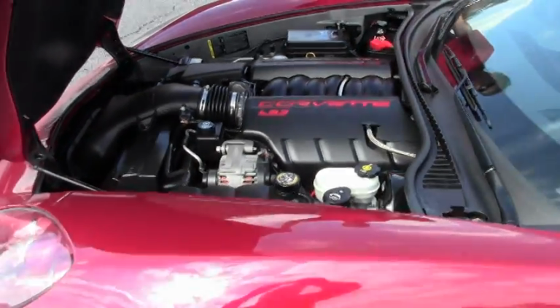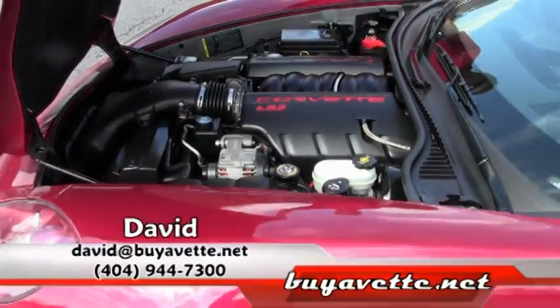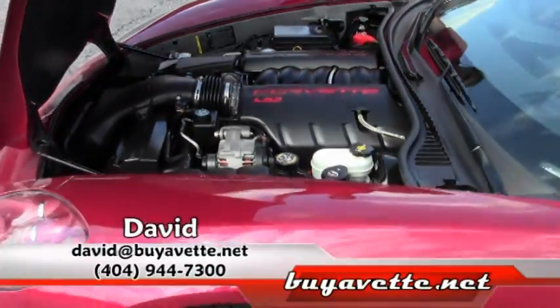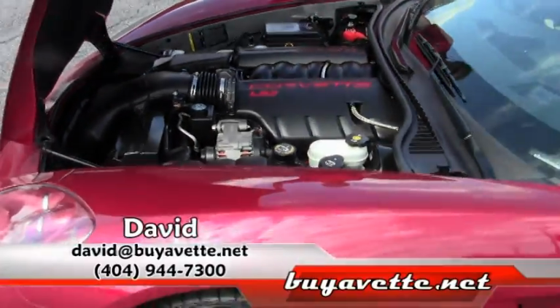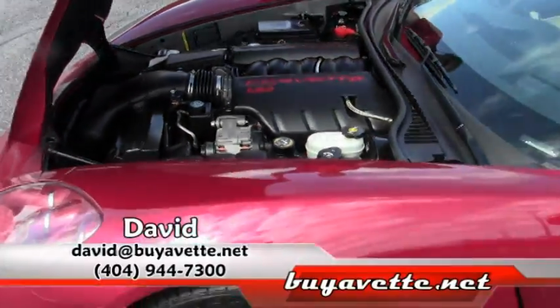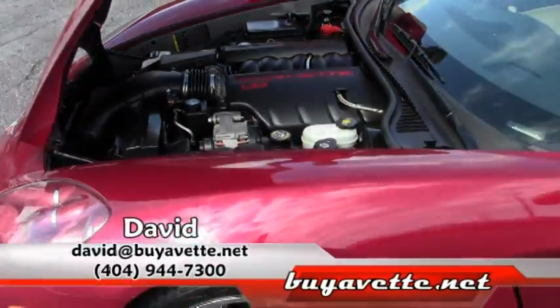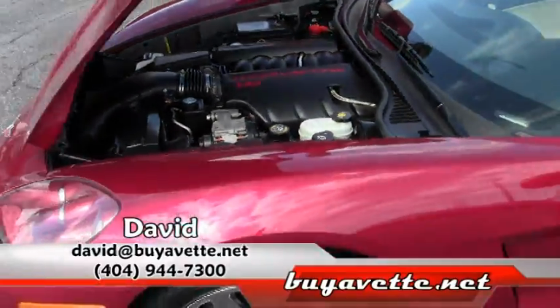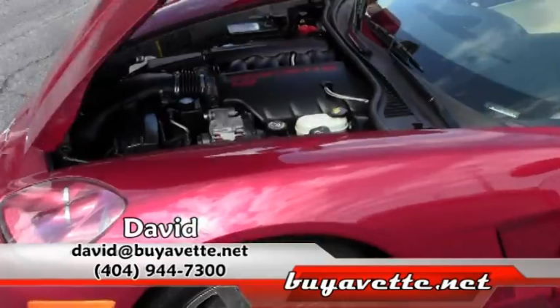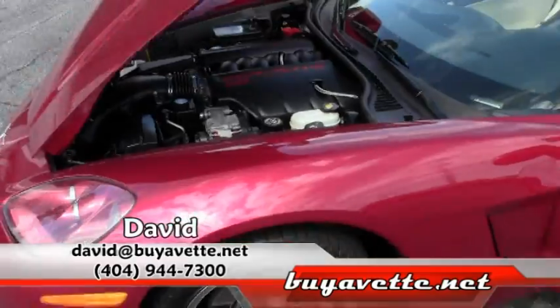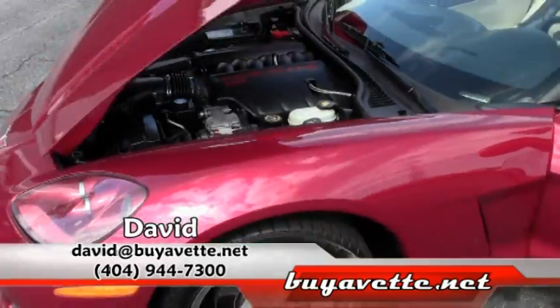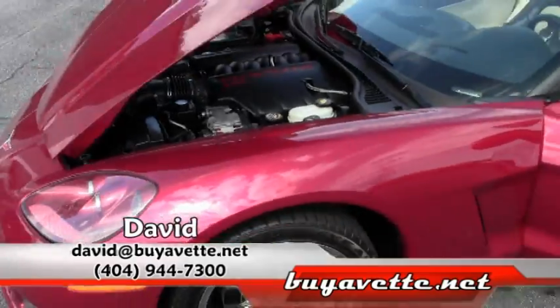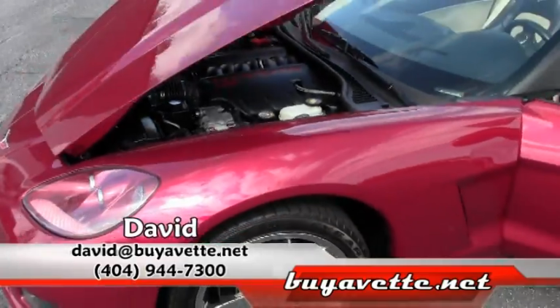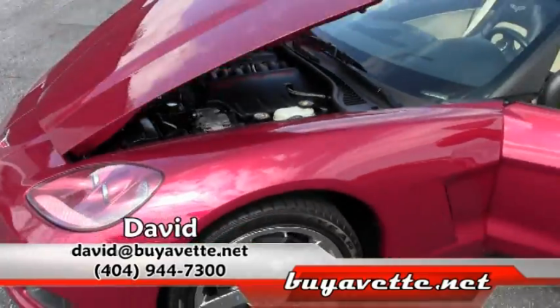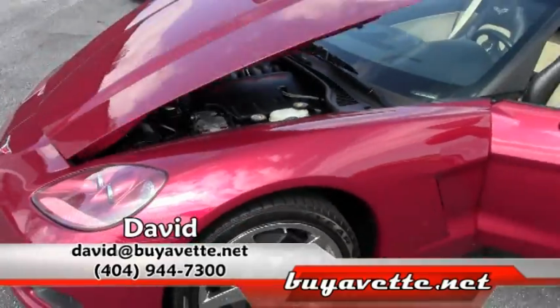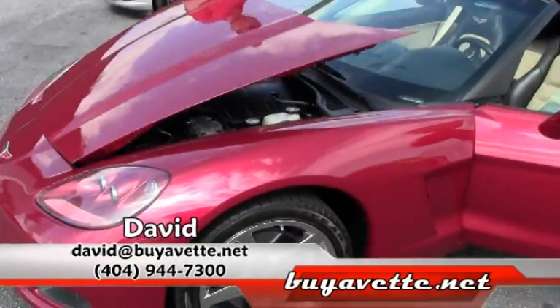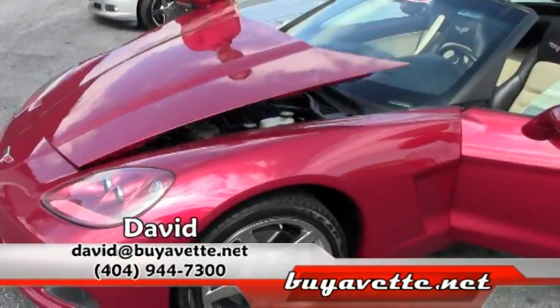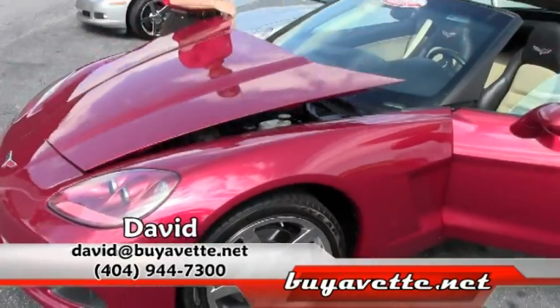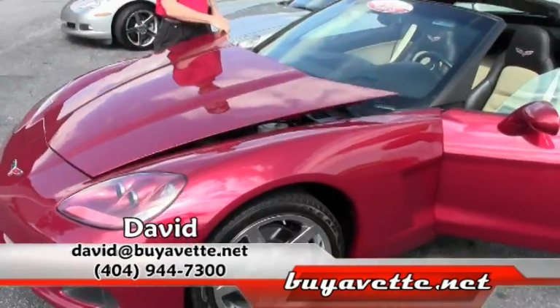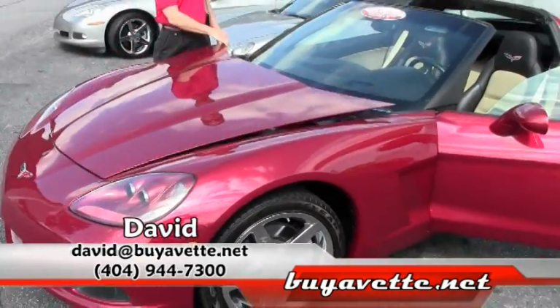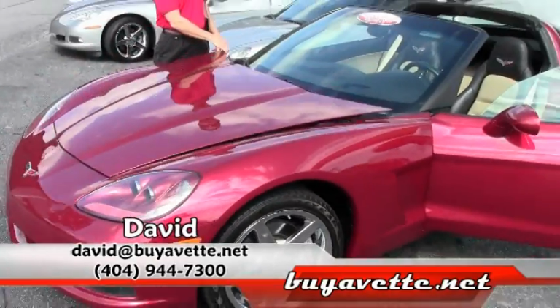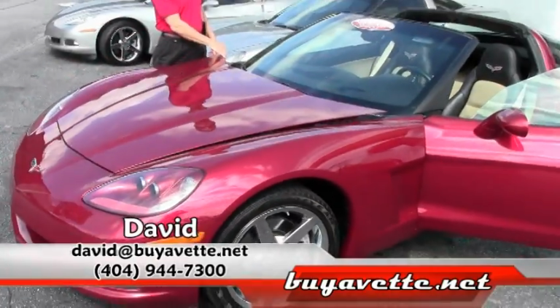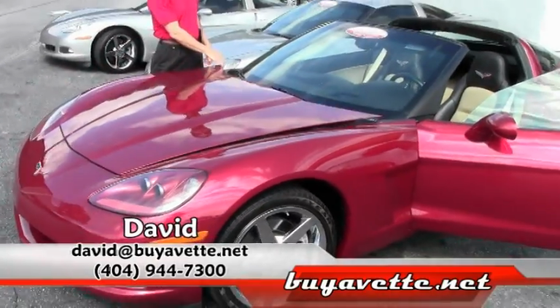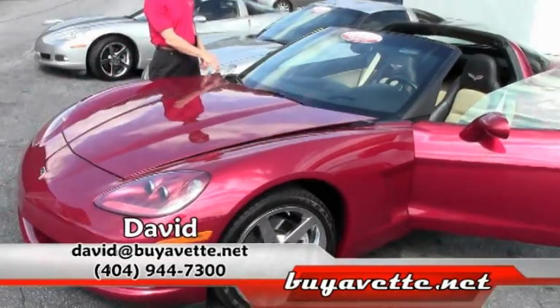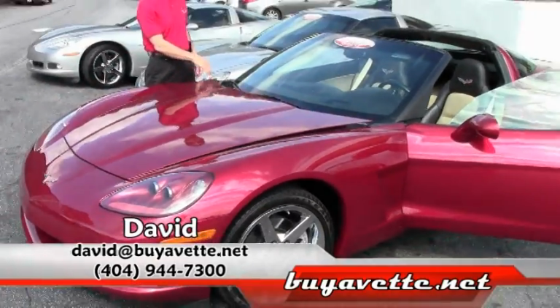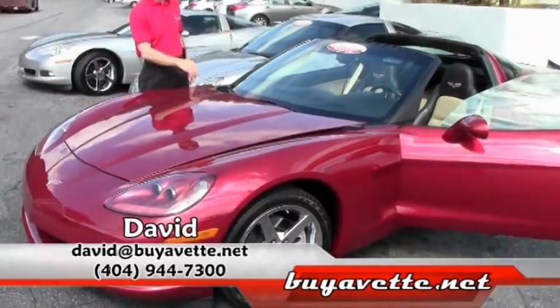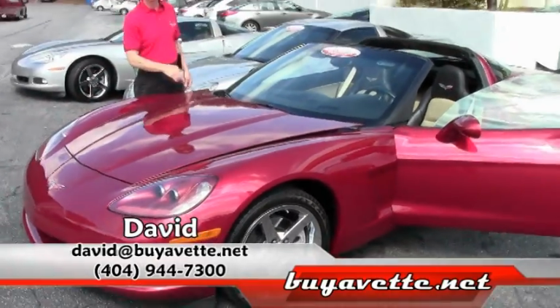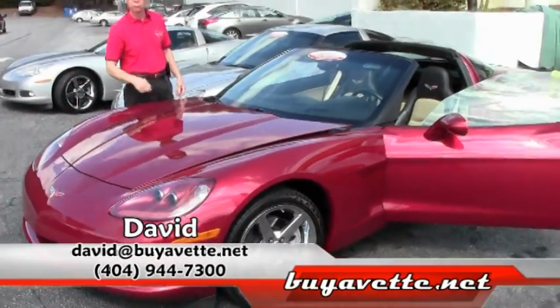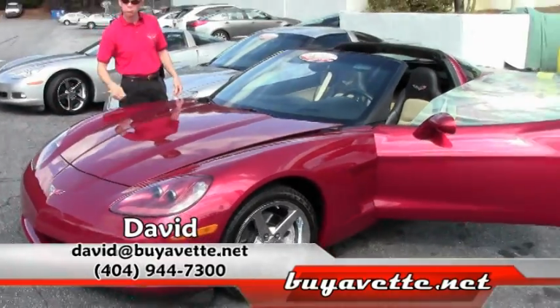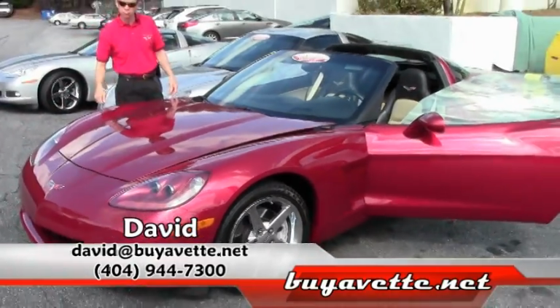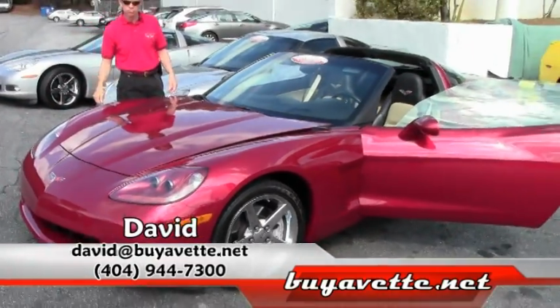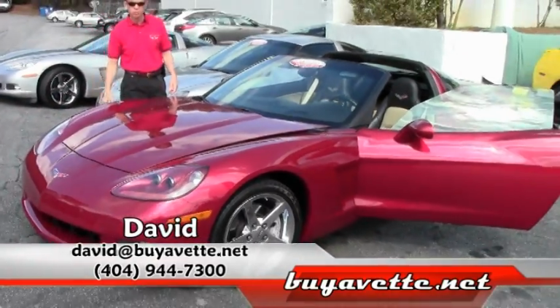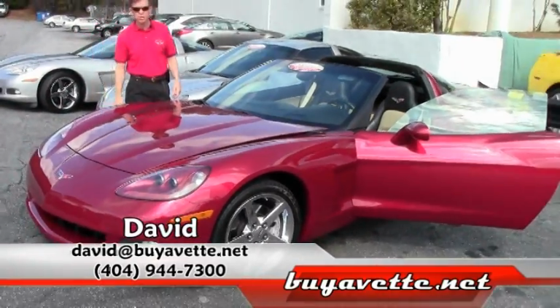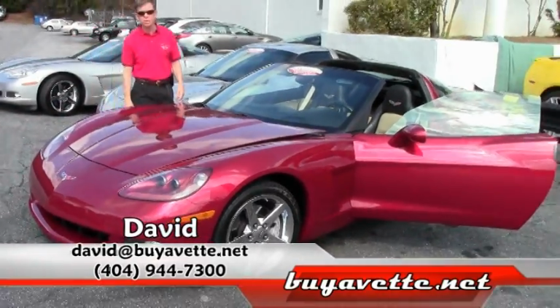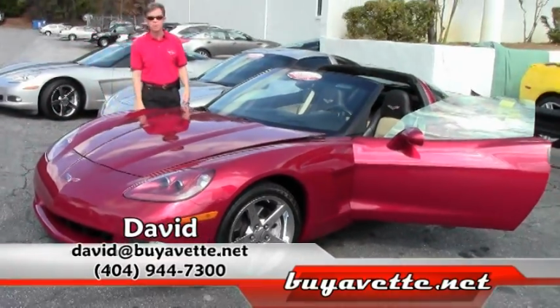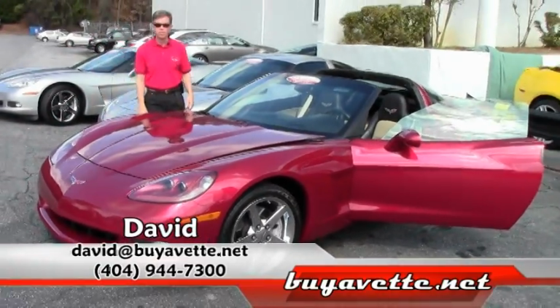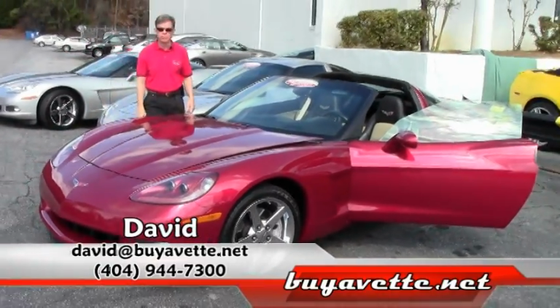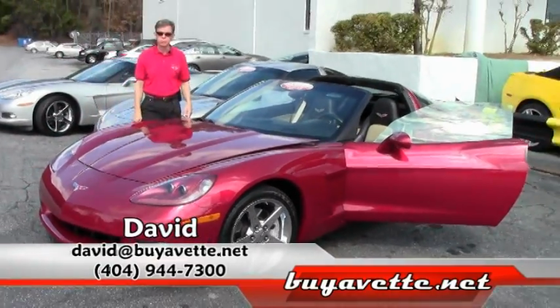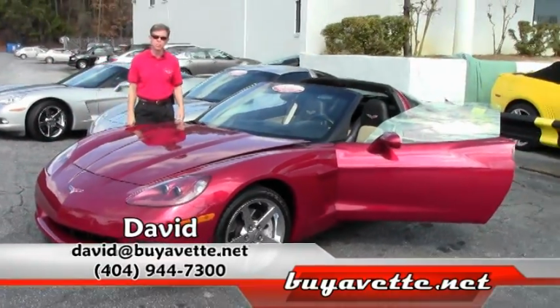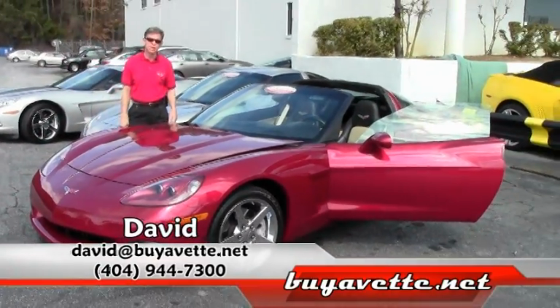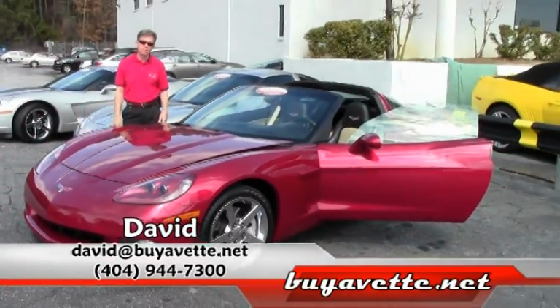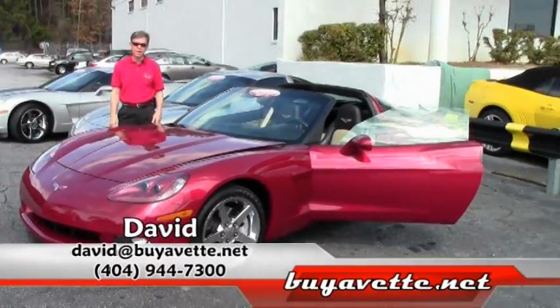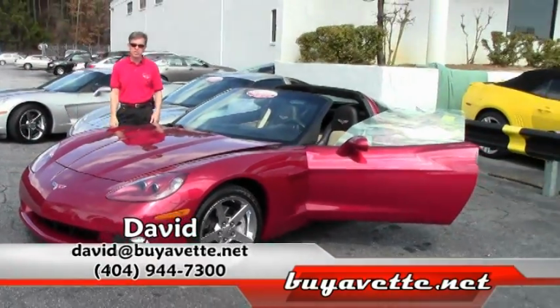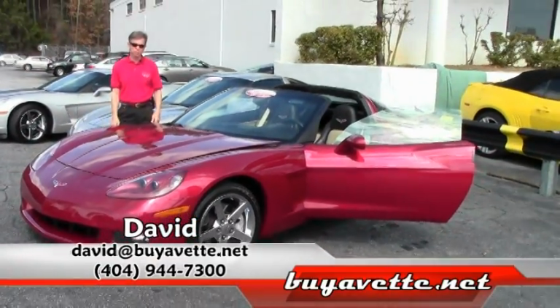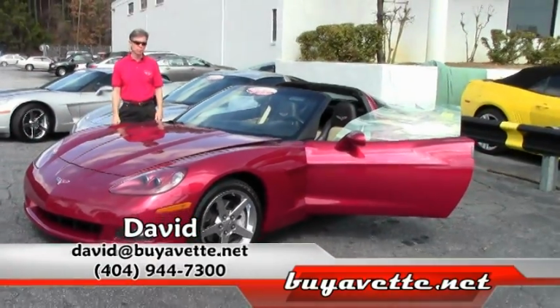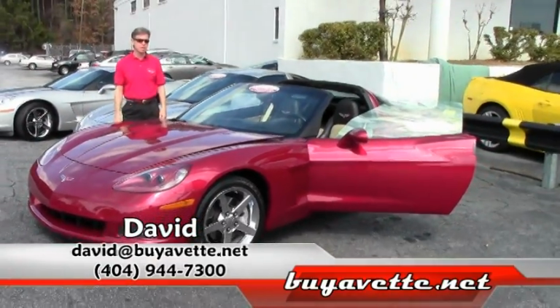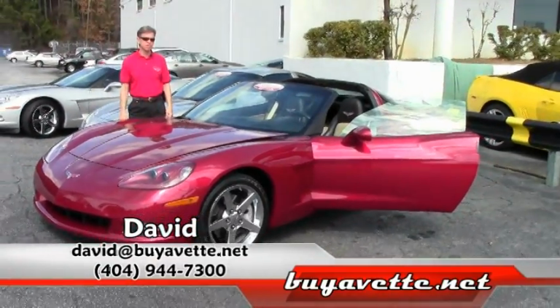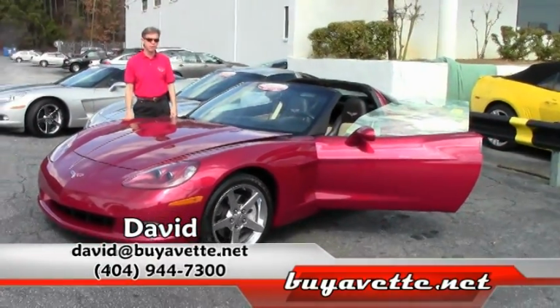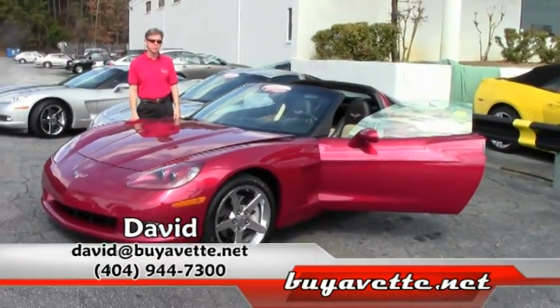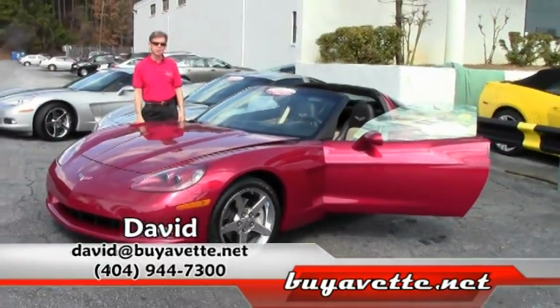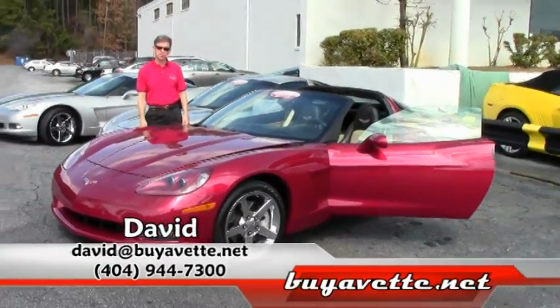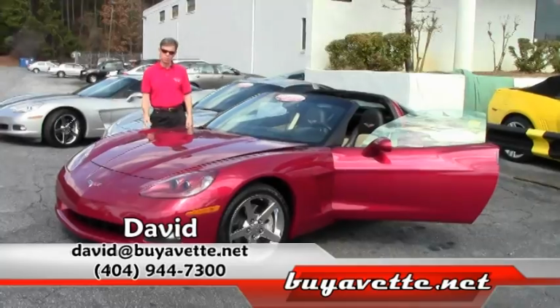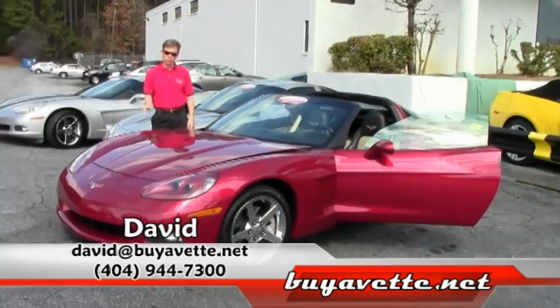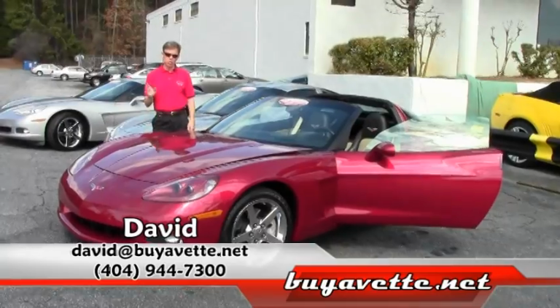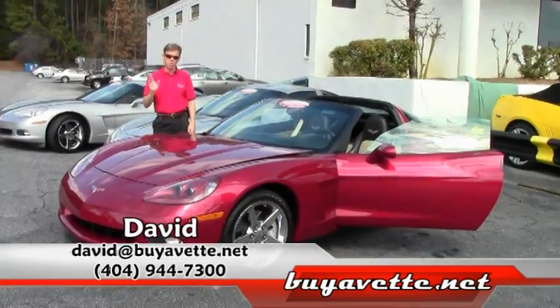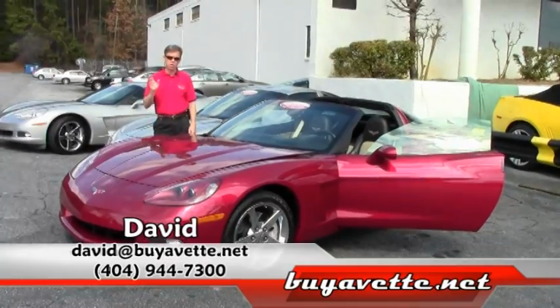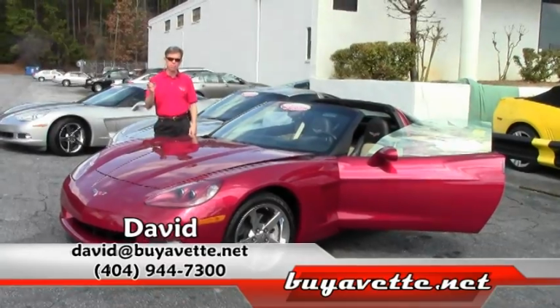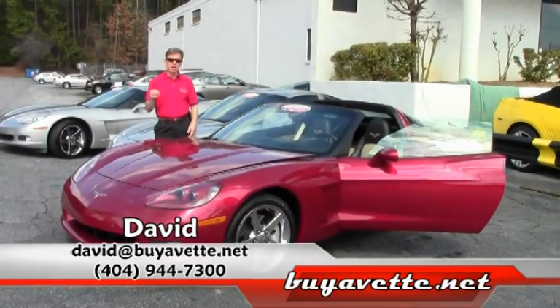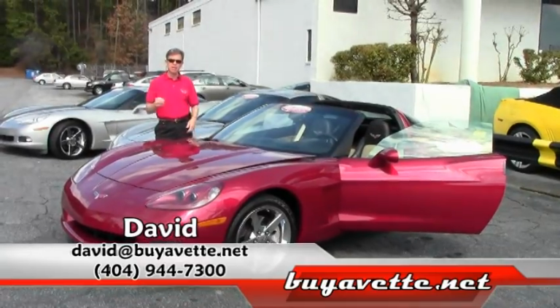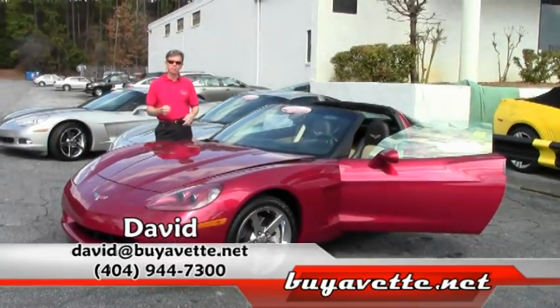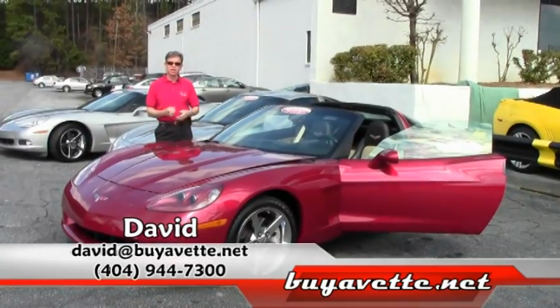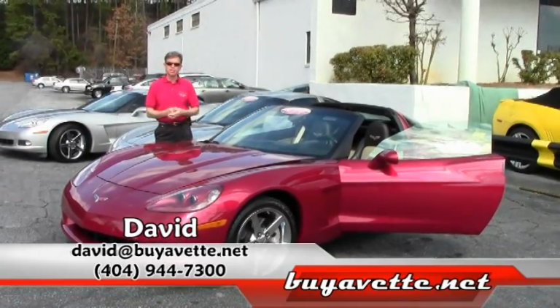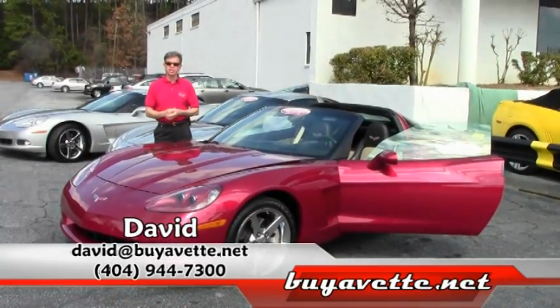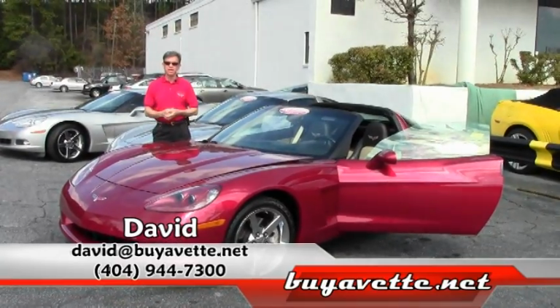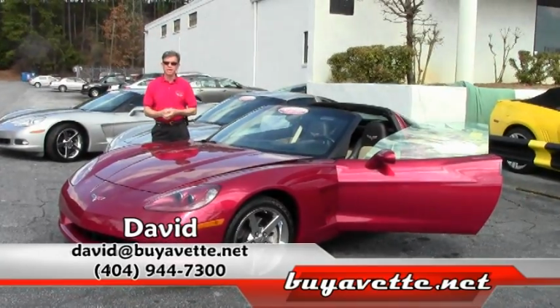If you have any questions about this Corvette, email me direct. Ask for David. We are Buy A Vet in Atlanta.